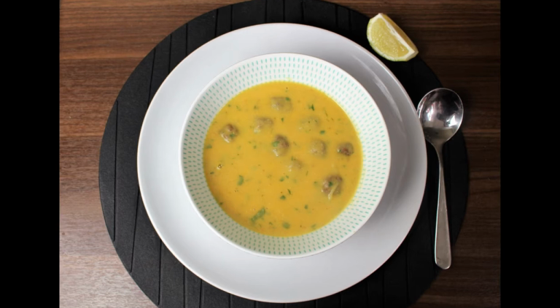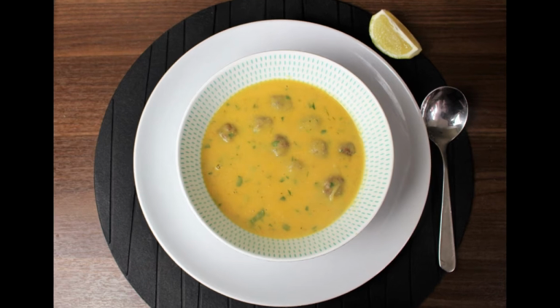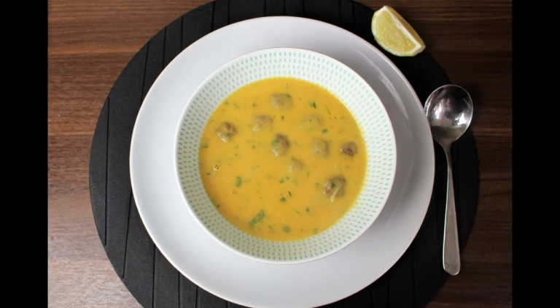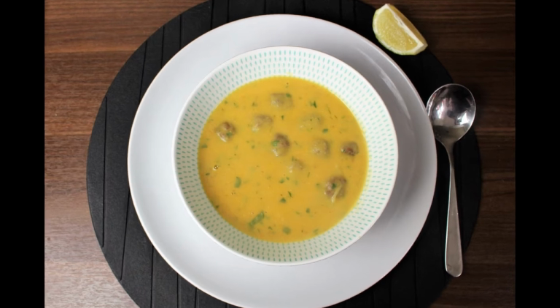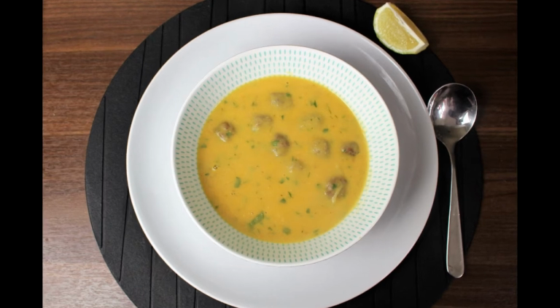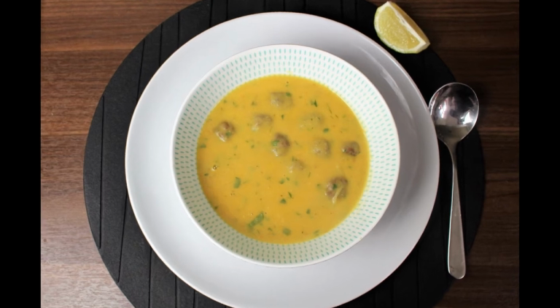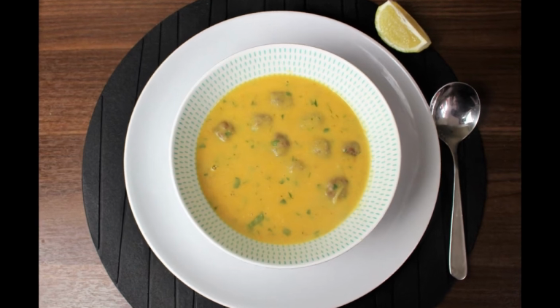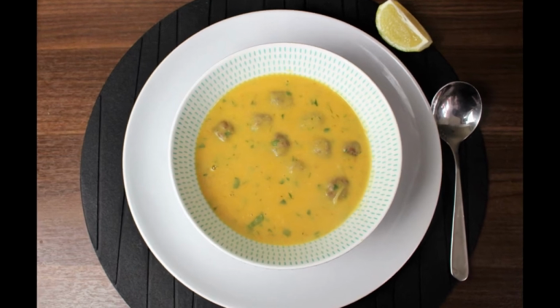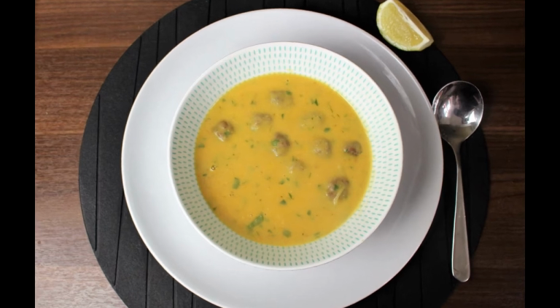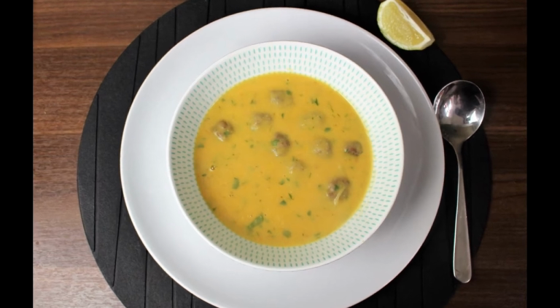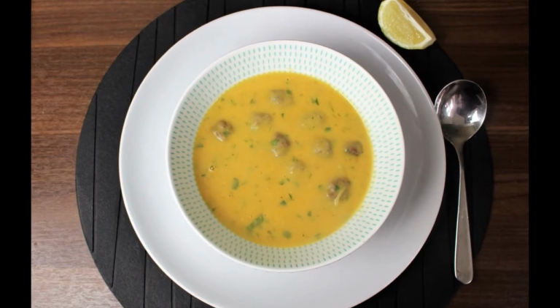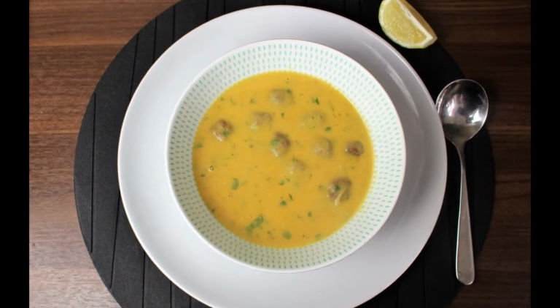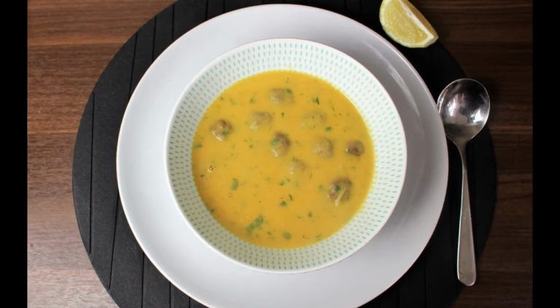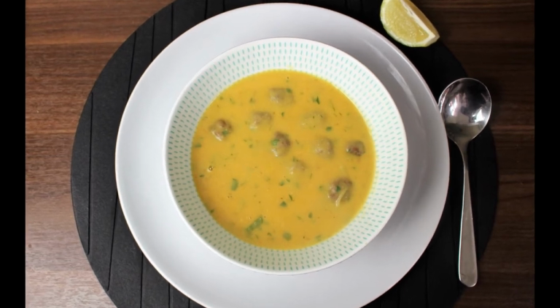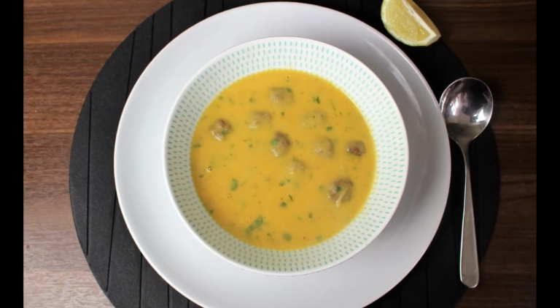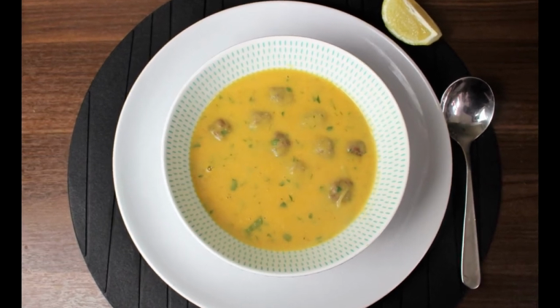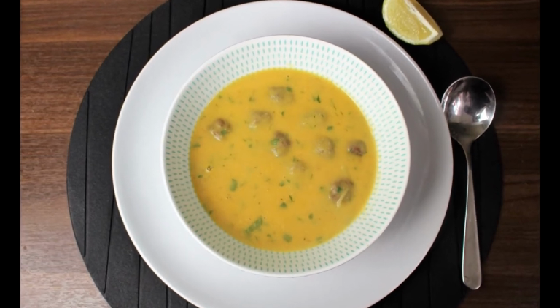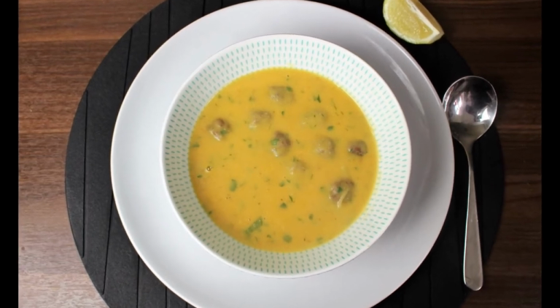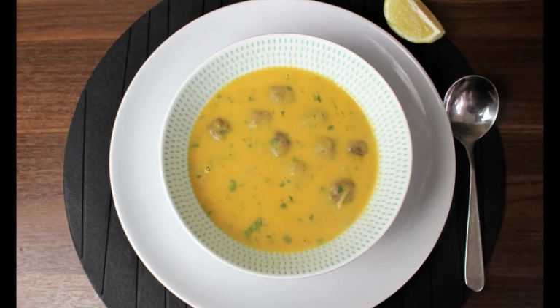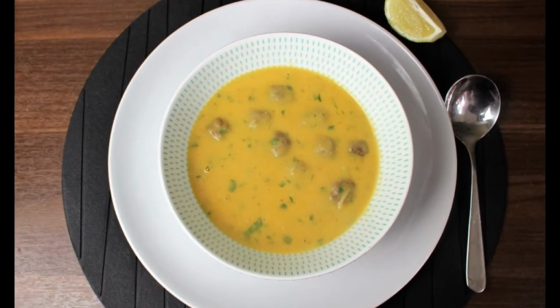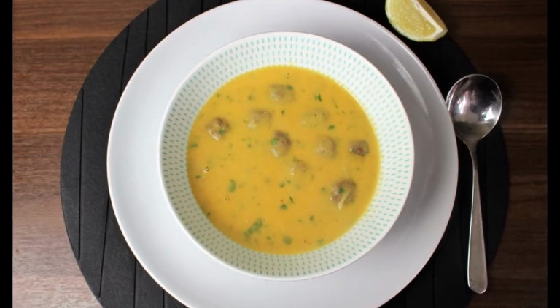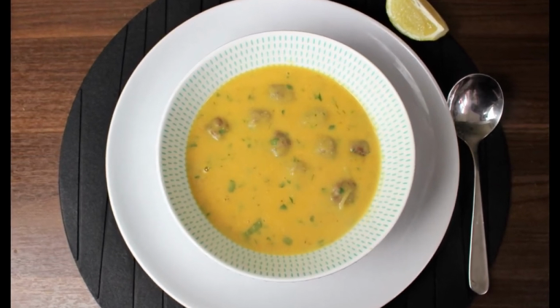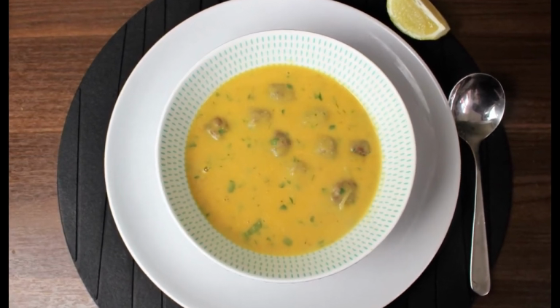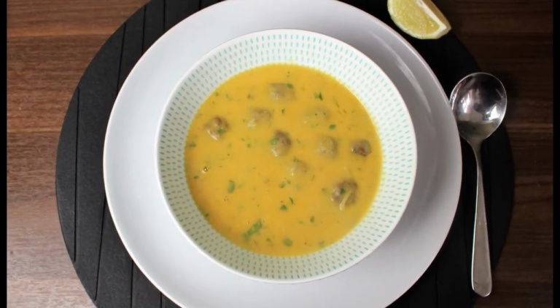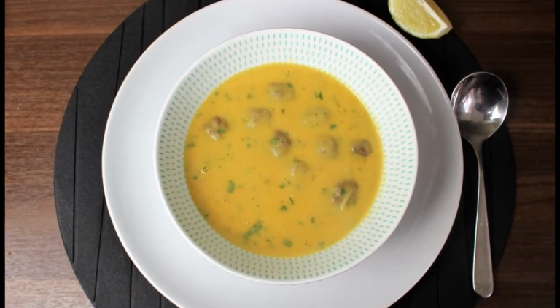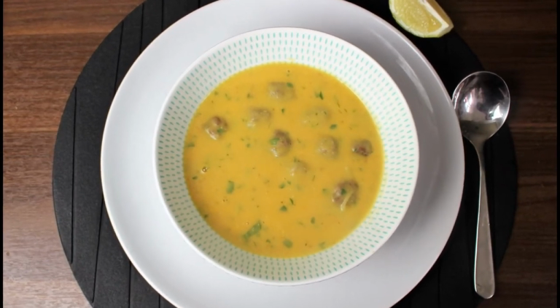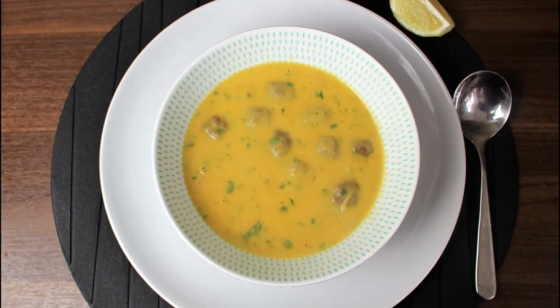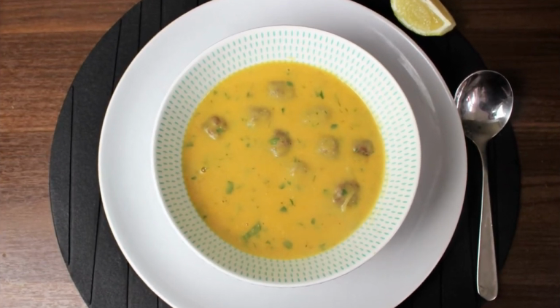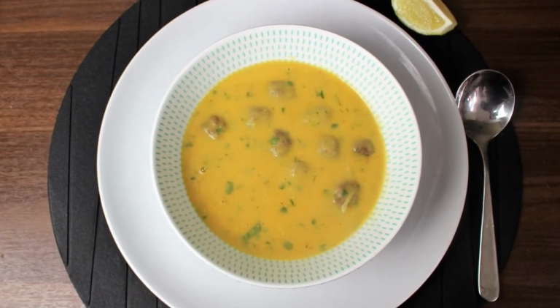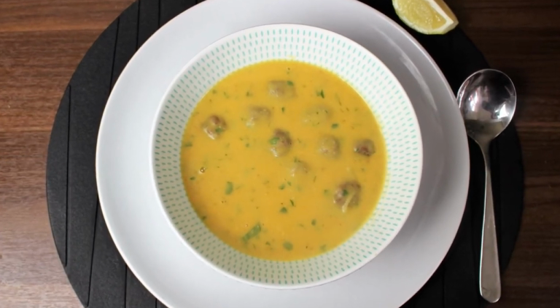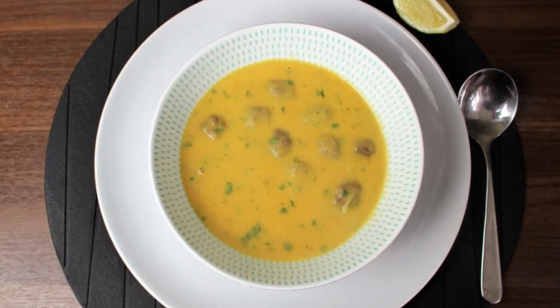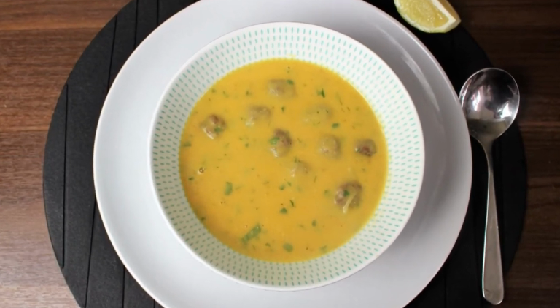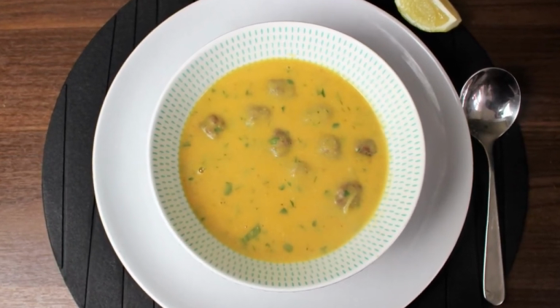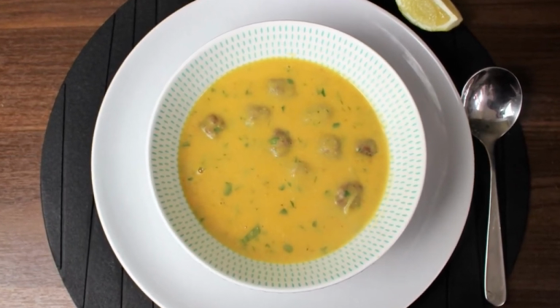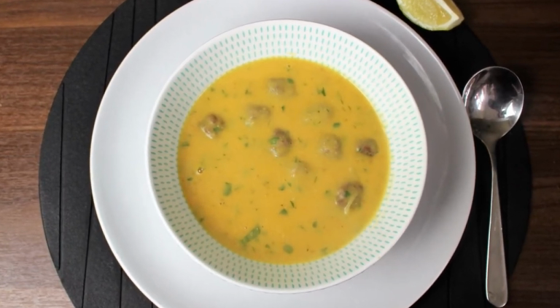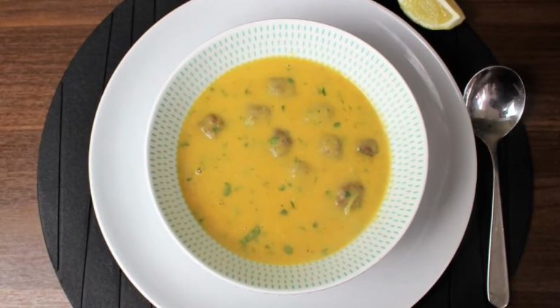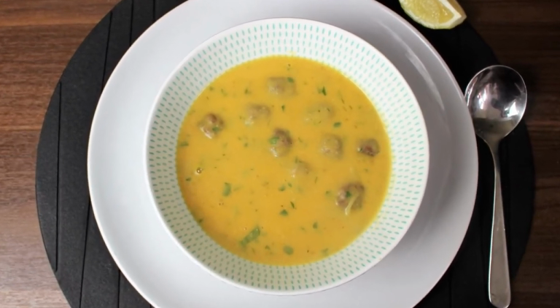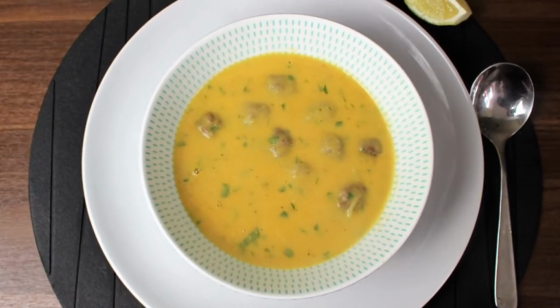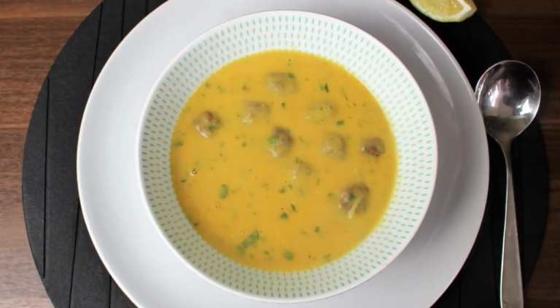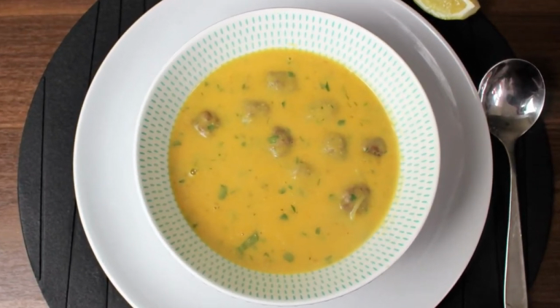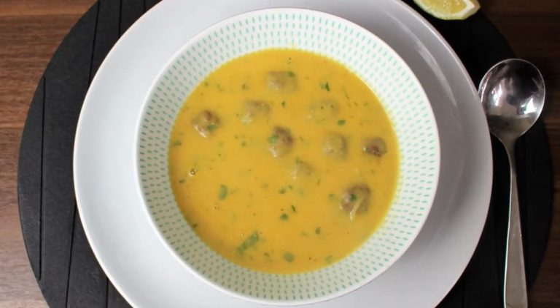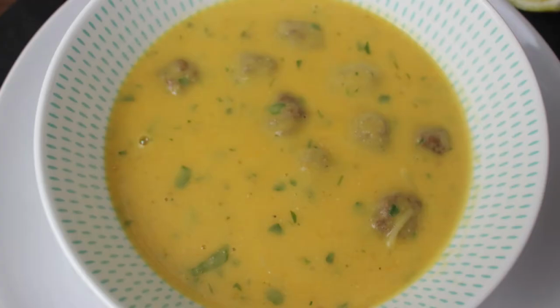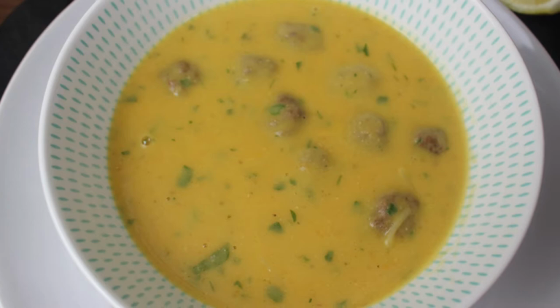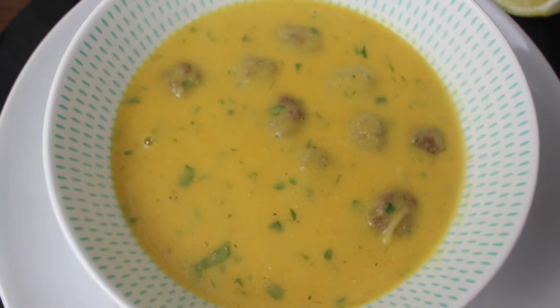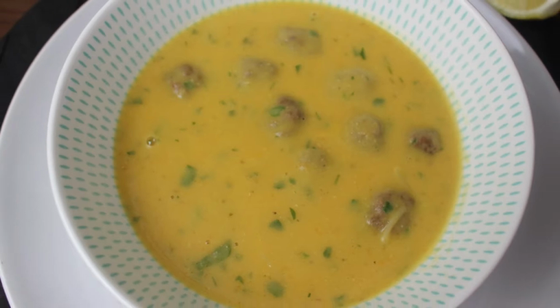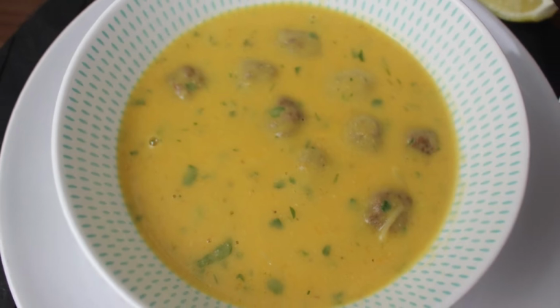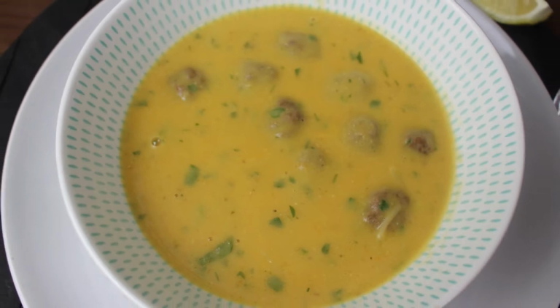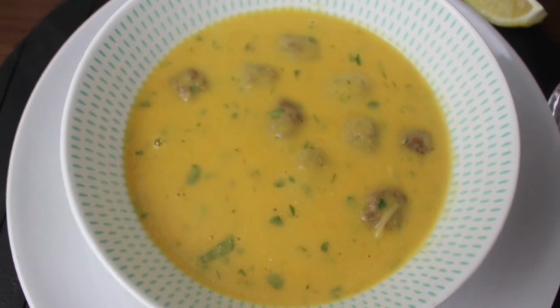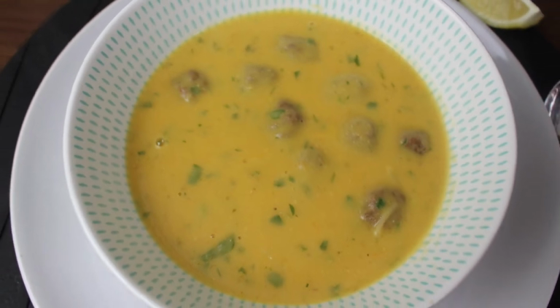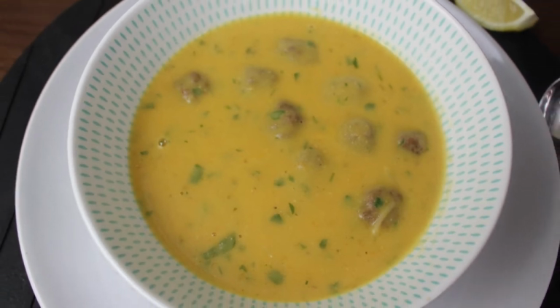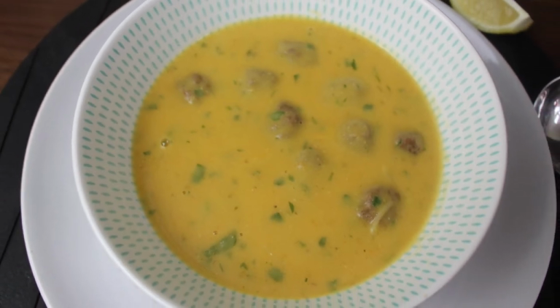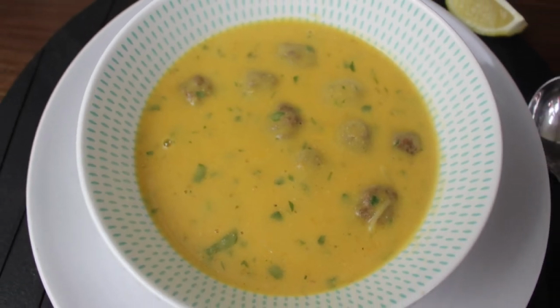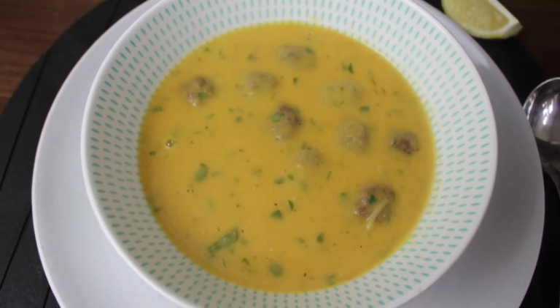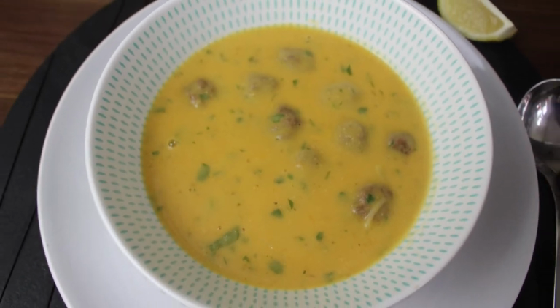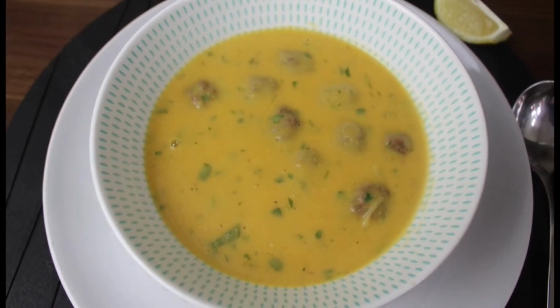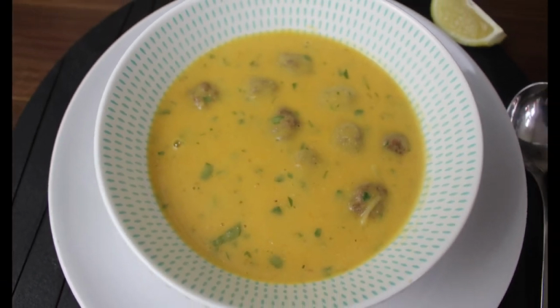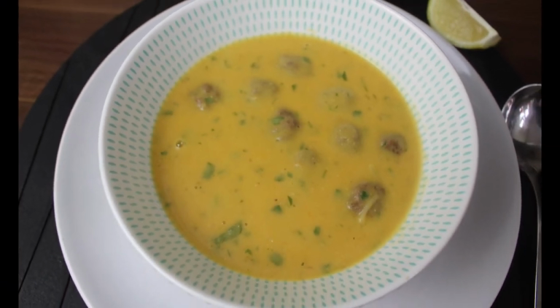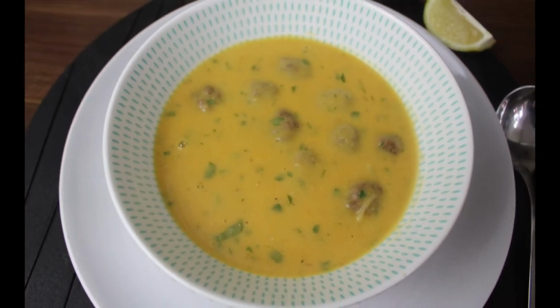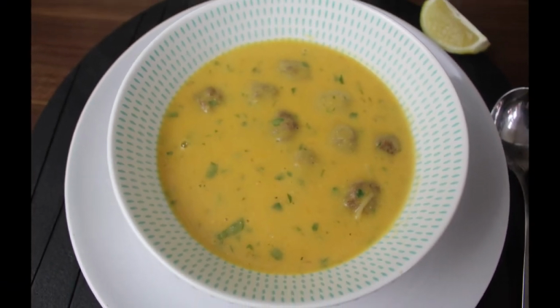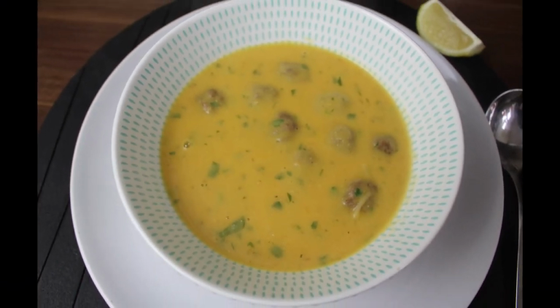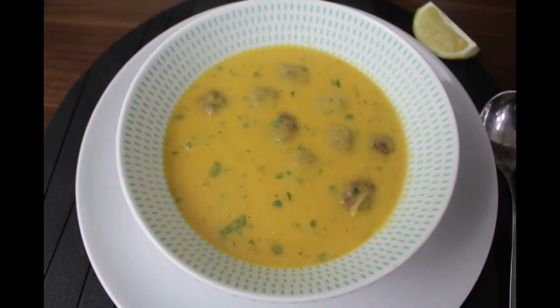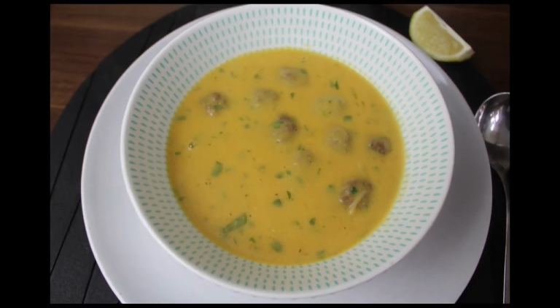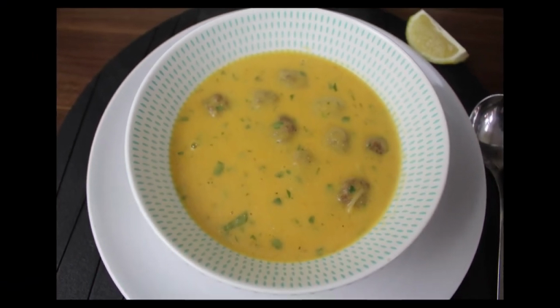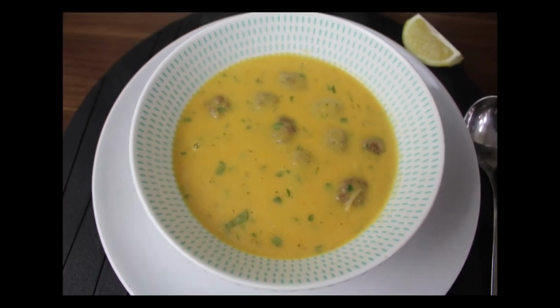Welcome to the Authentic Taste channel. In this video I'm making a lentil soup with meatballs. I hope you like it.